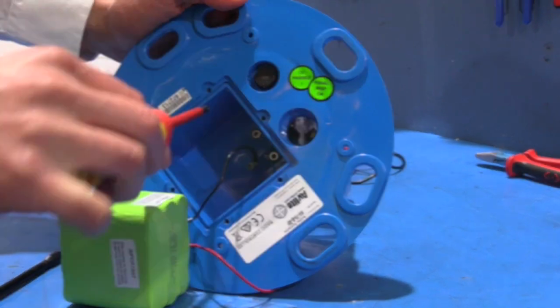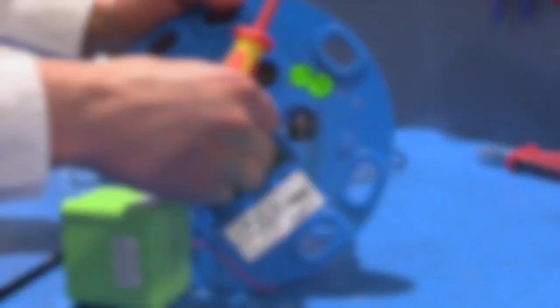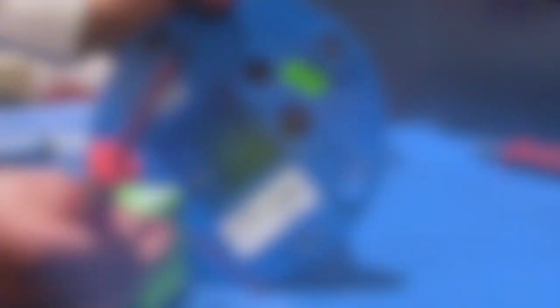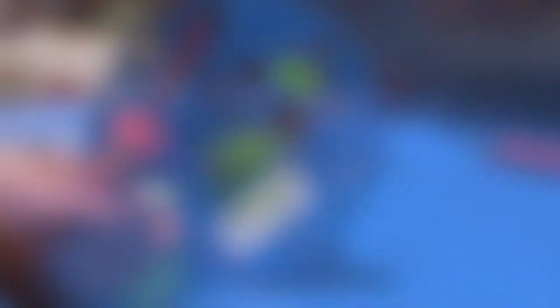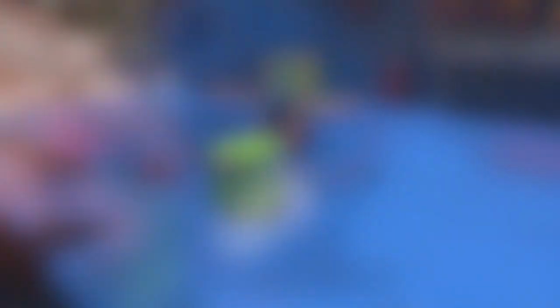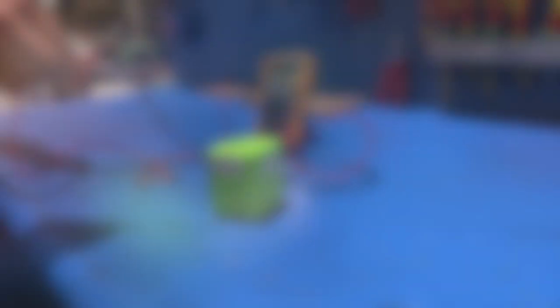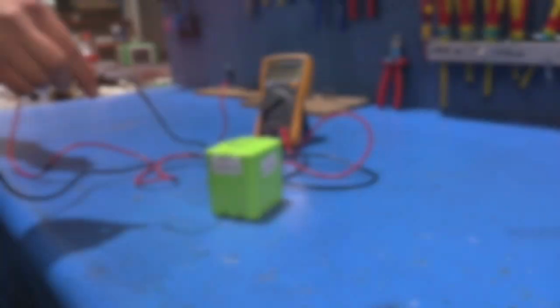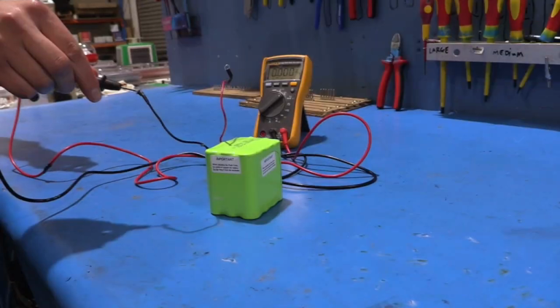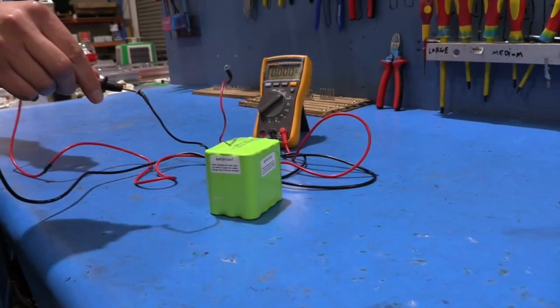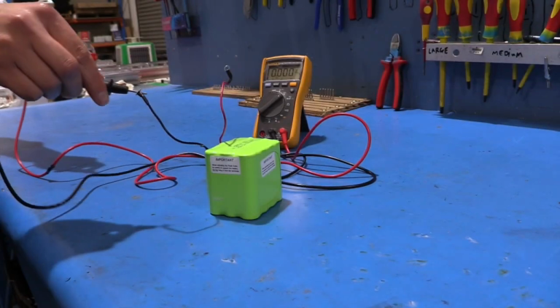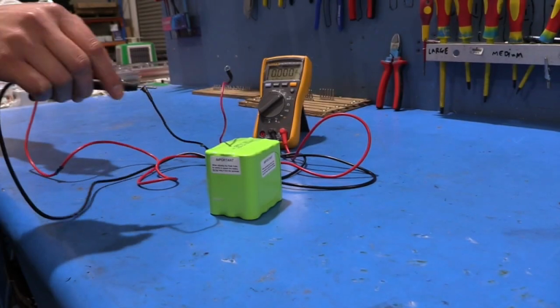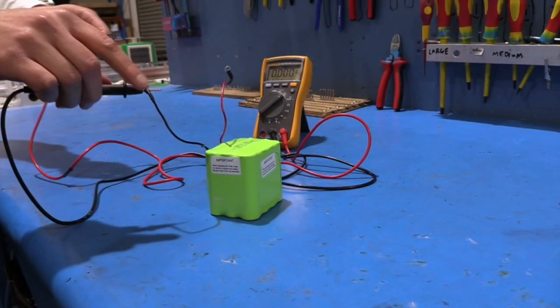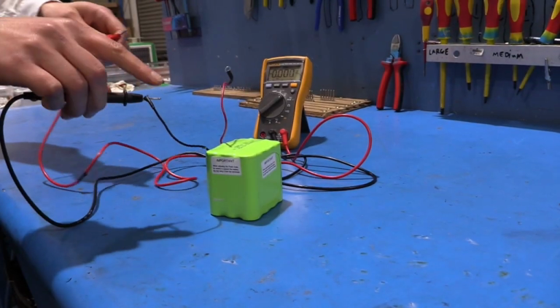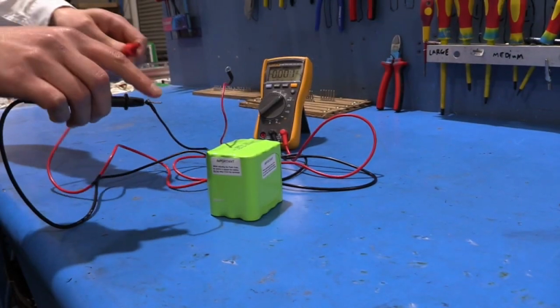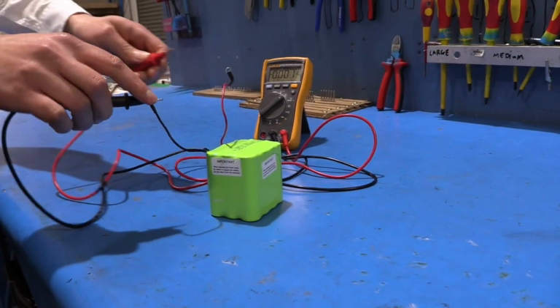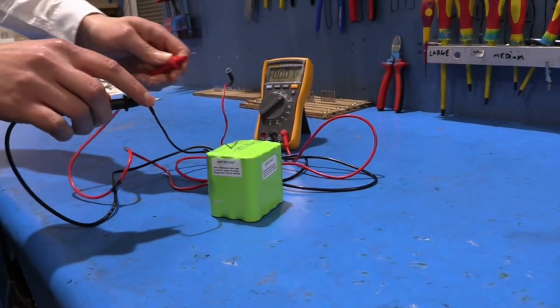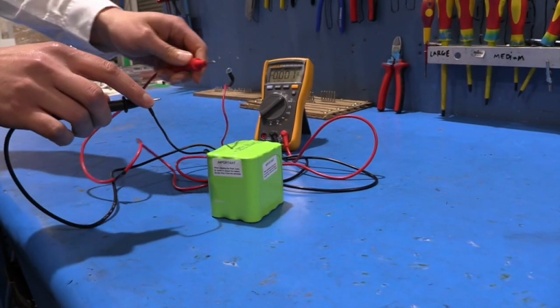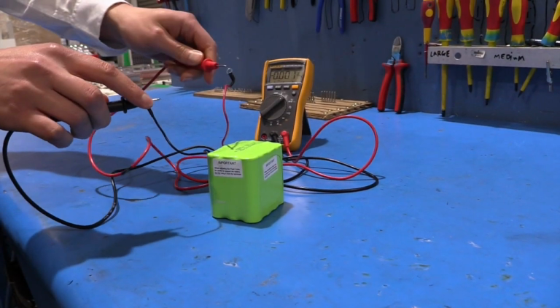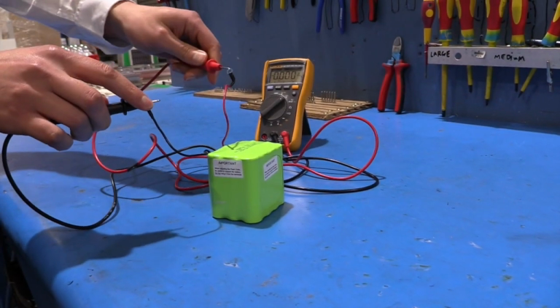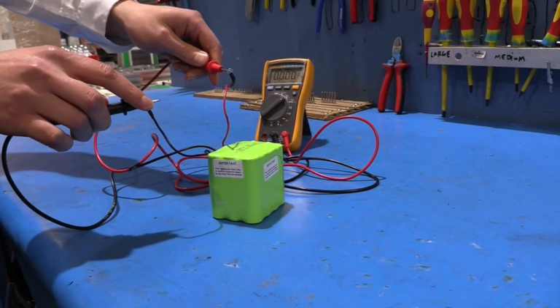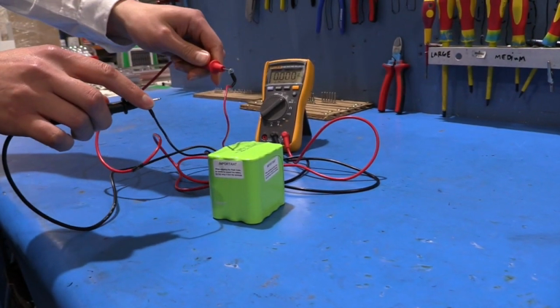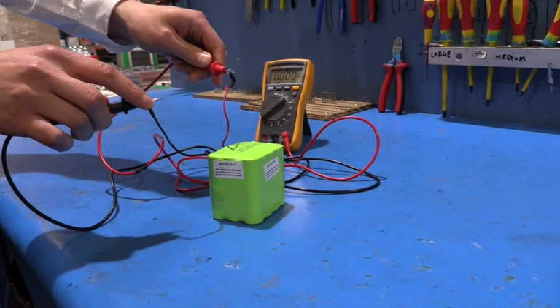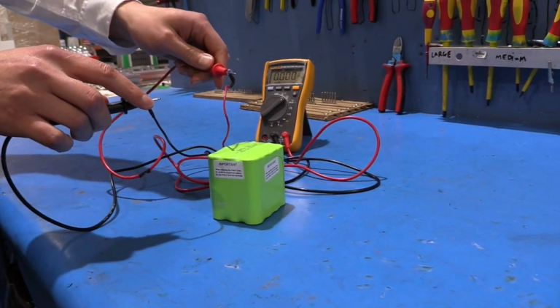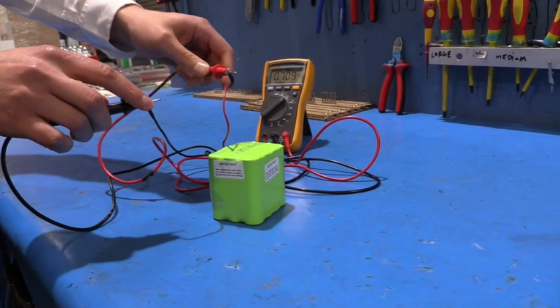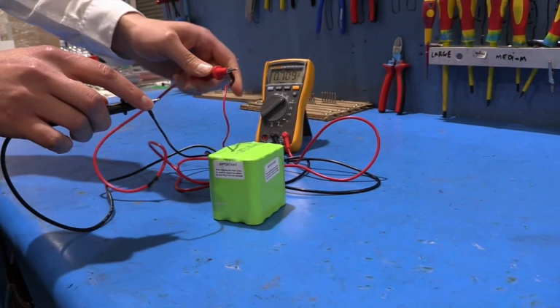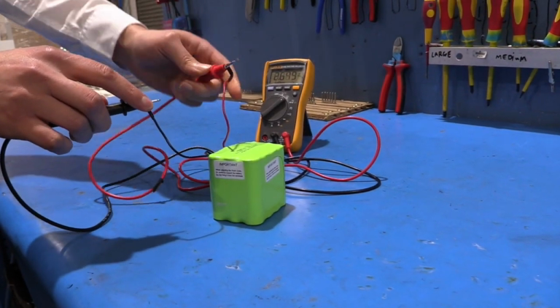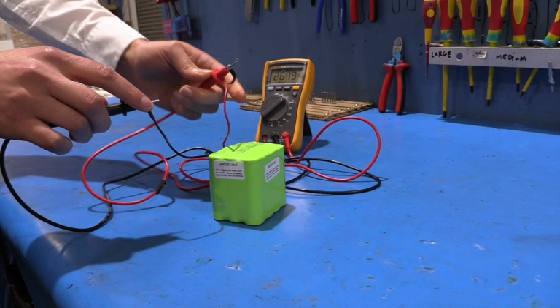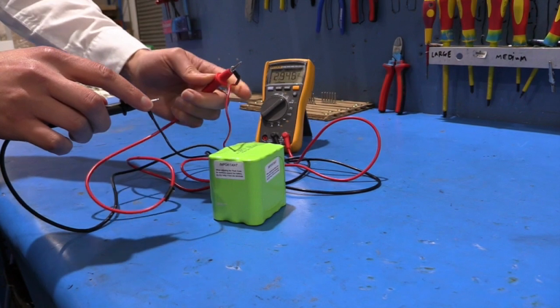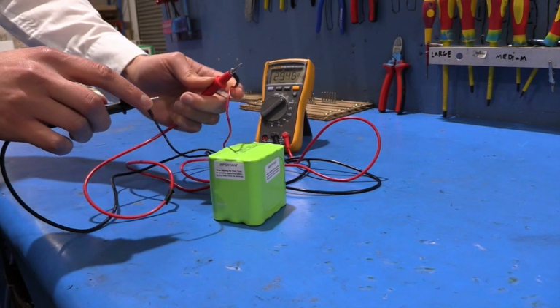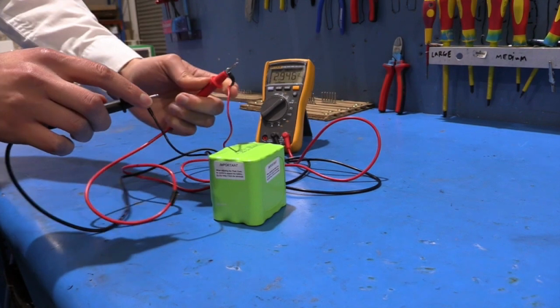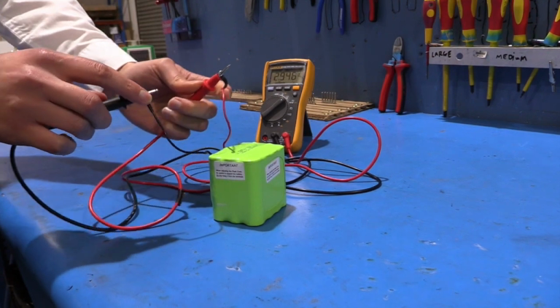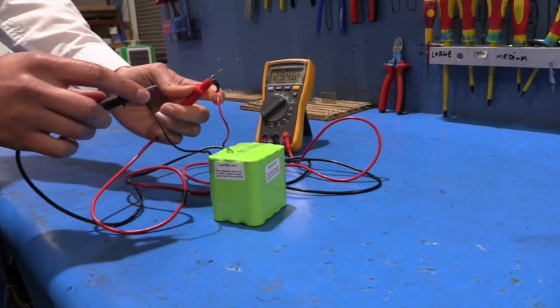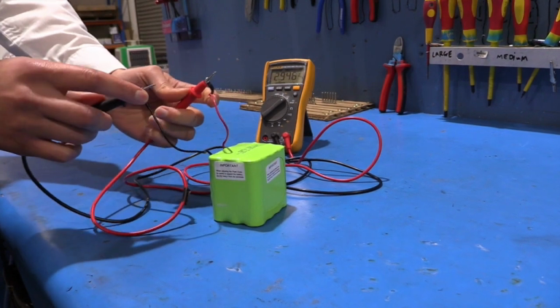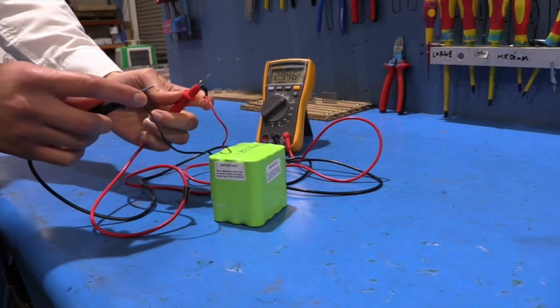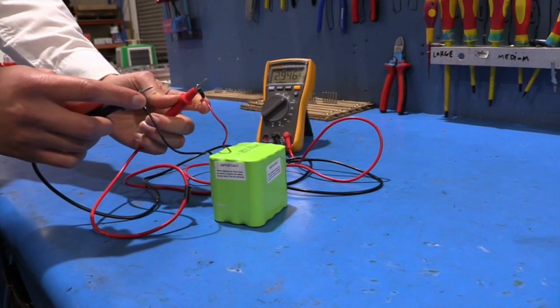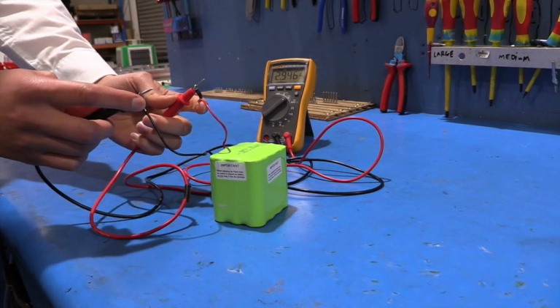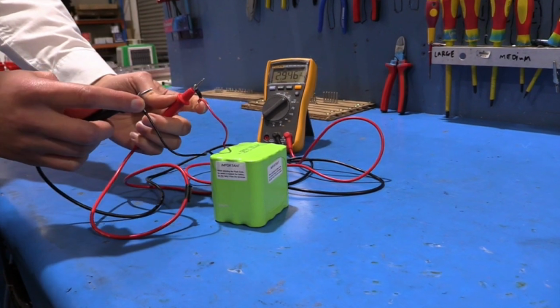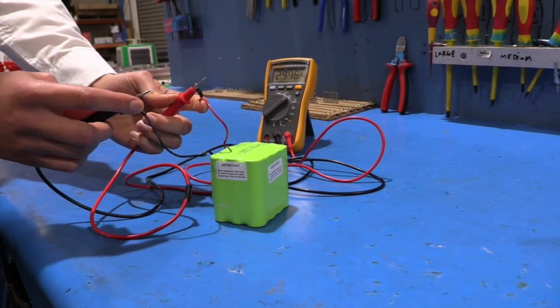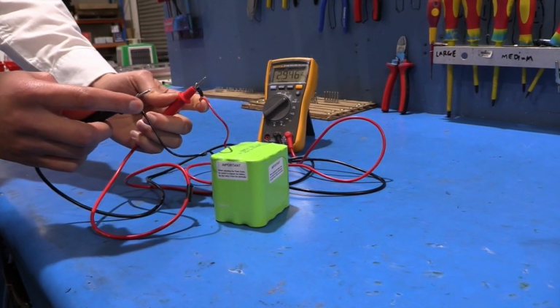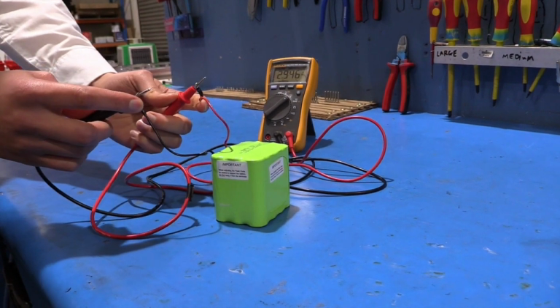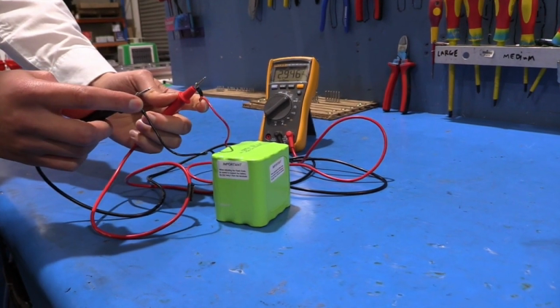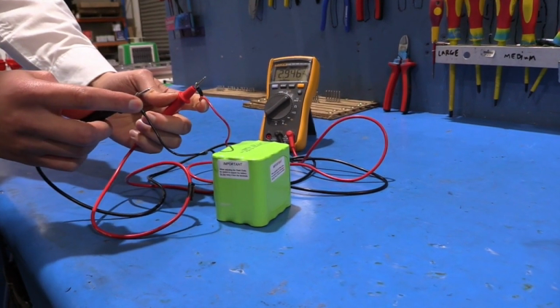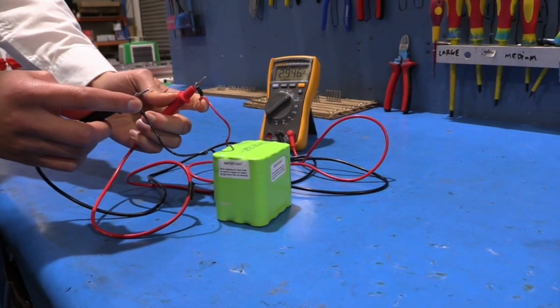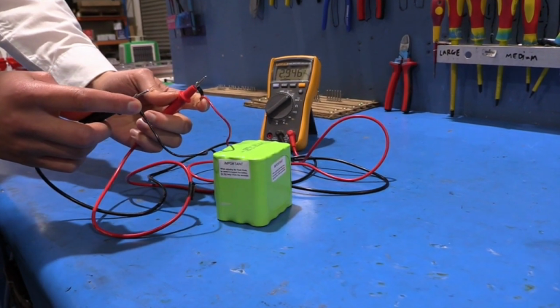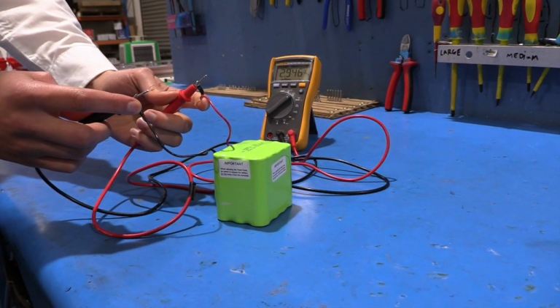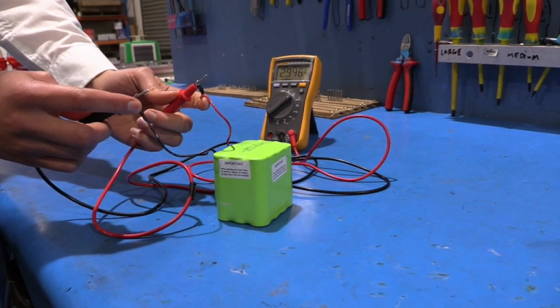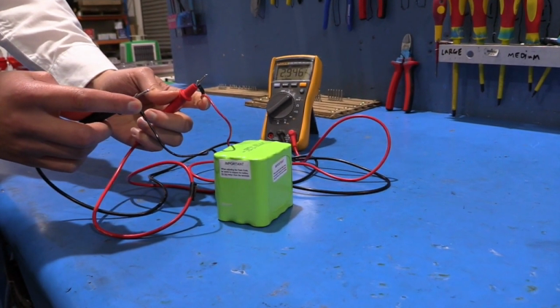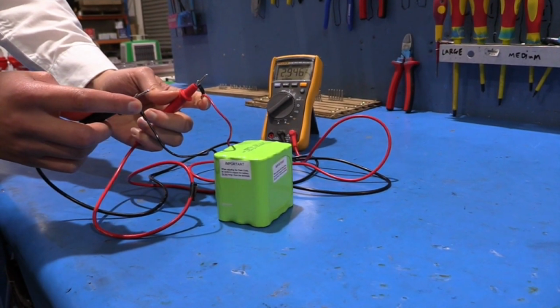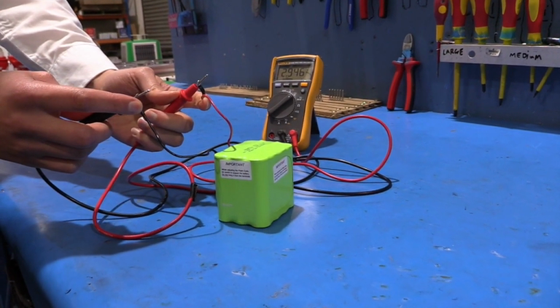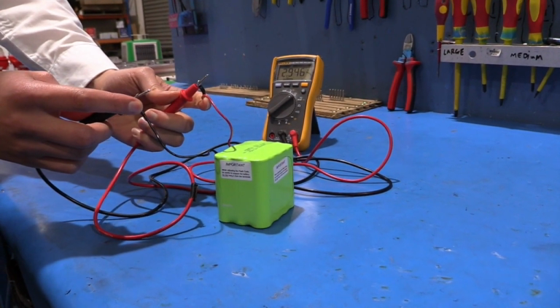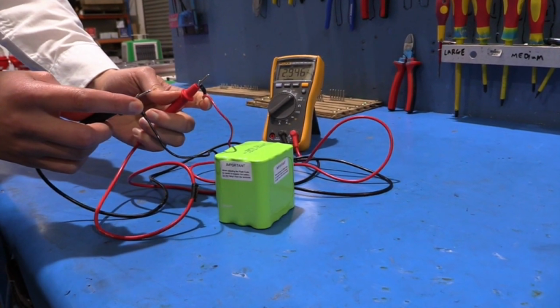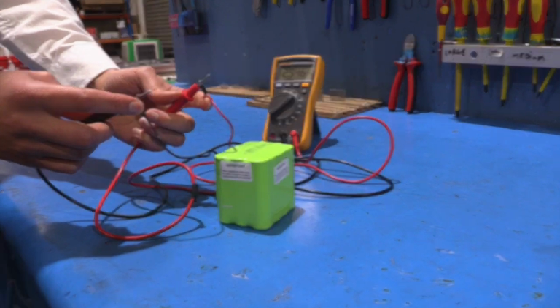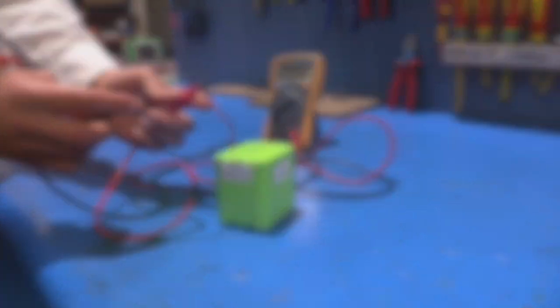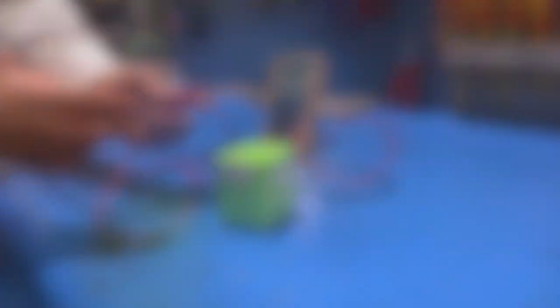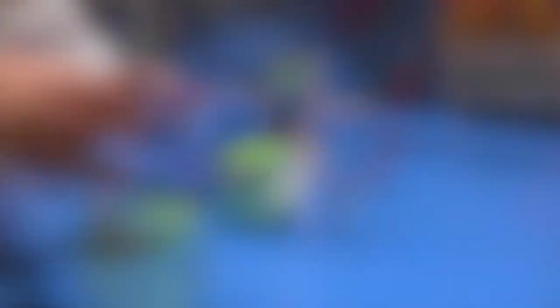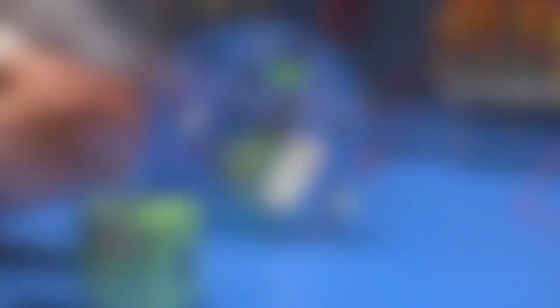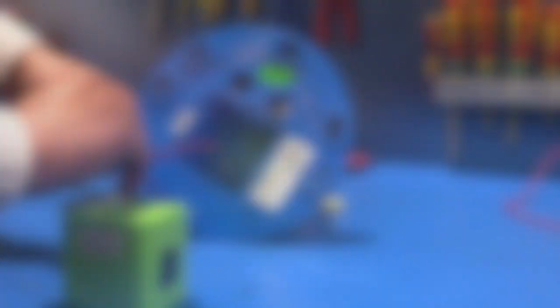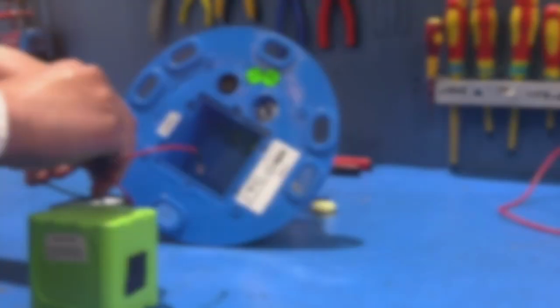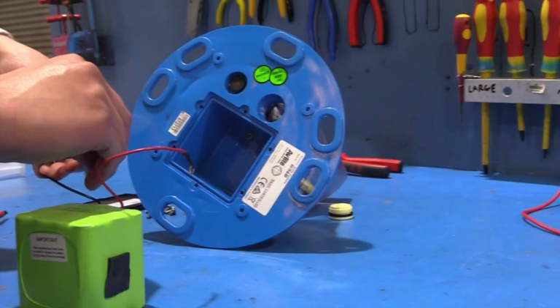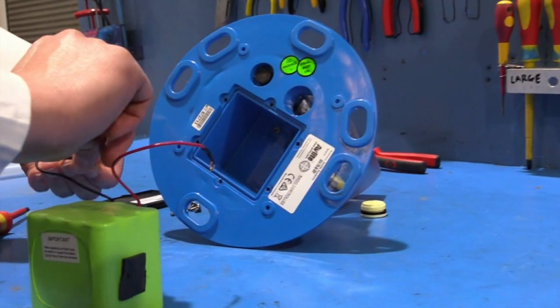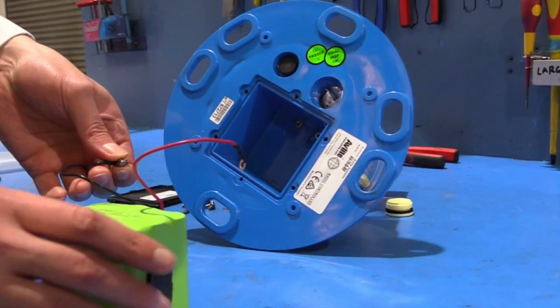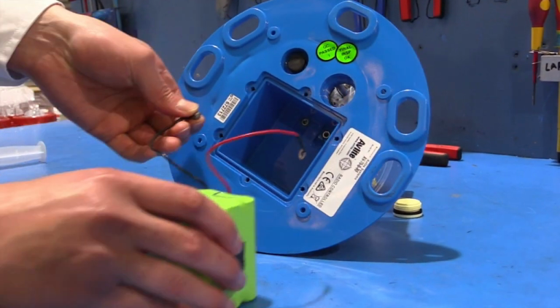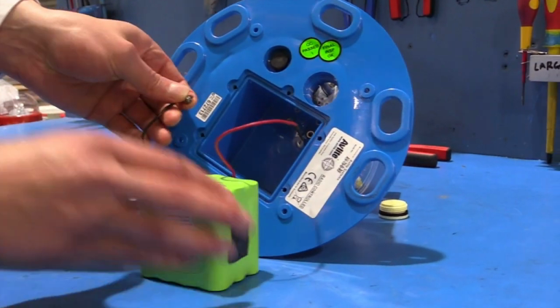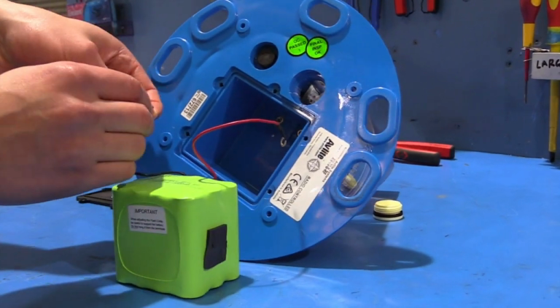Using a voltage meter, check the battery voltage is at least 3.6 volts under a 100 milliamp load and ensure all terminals are clear of foreign matter.